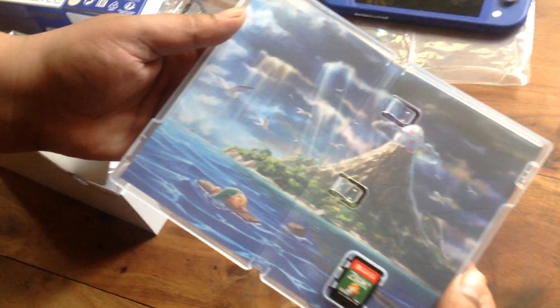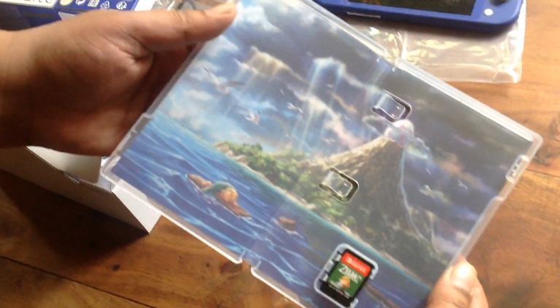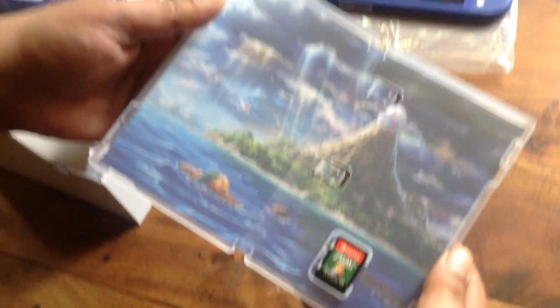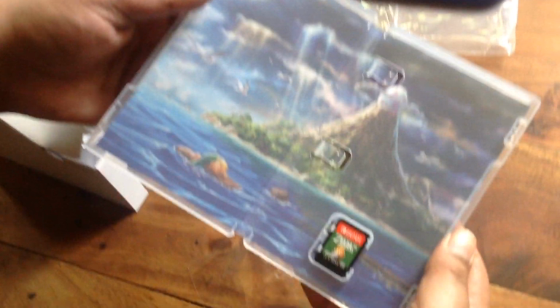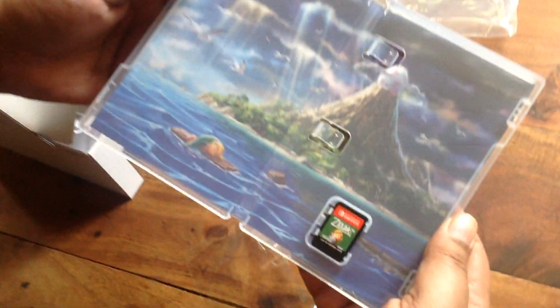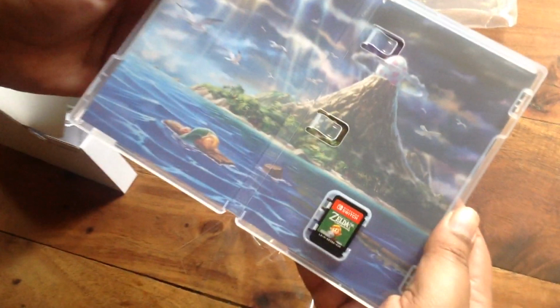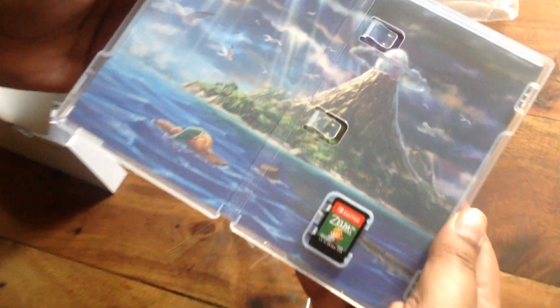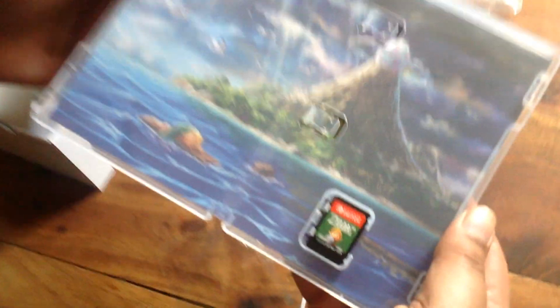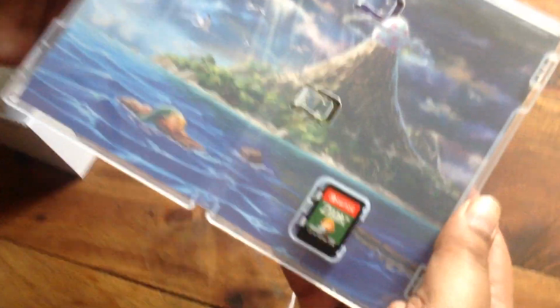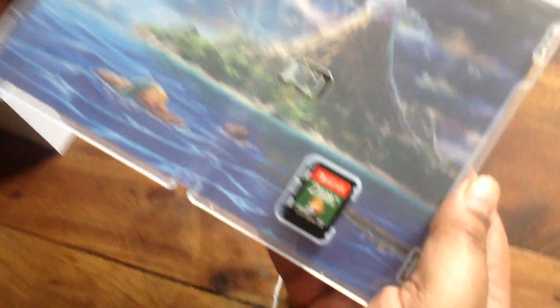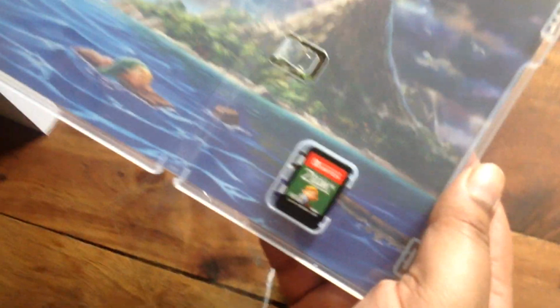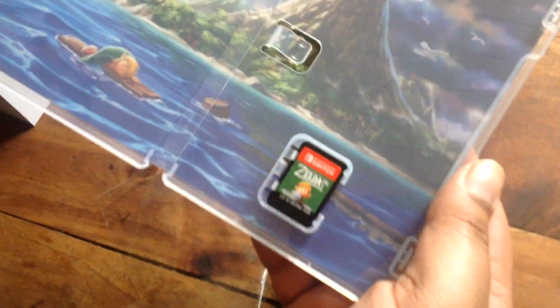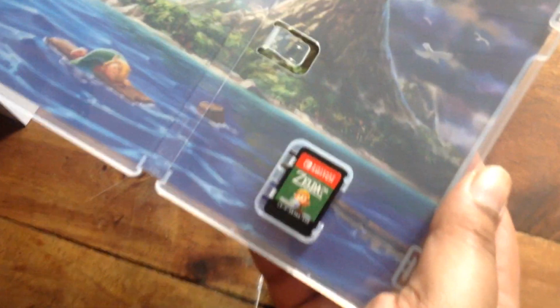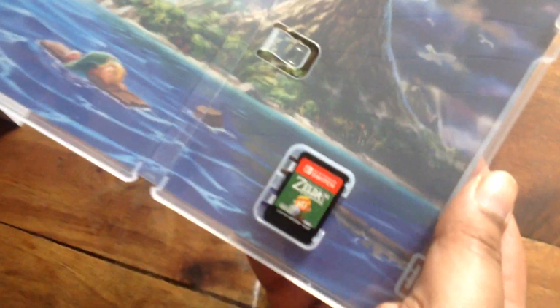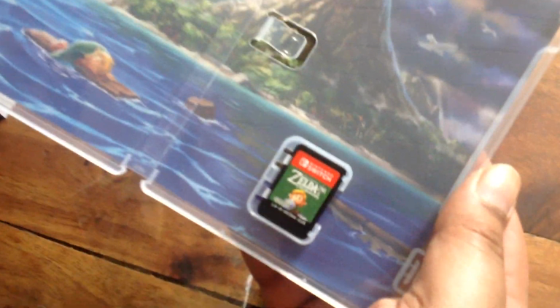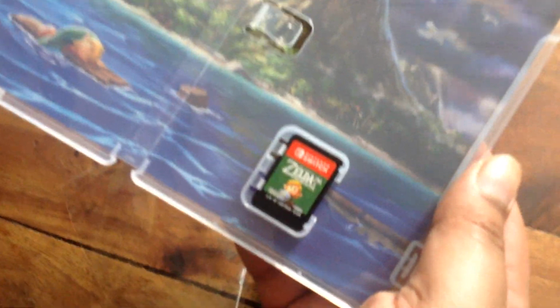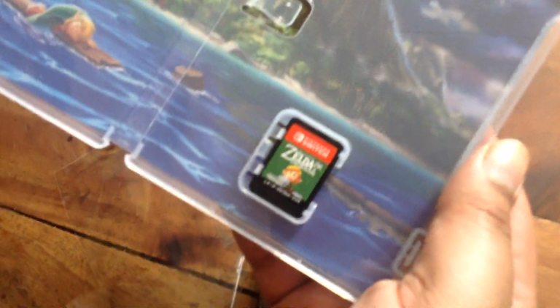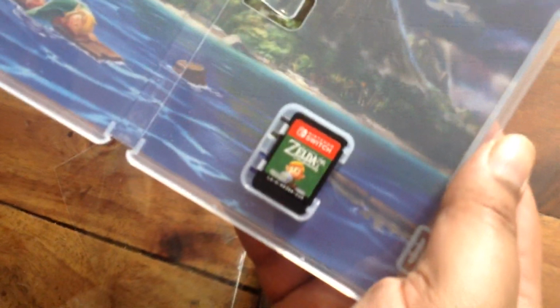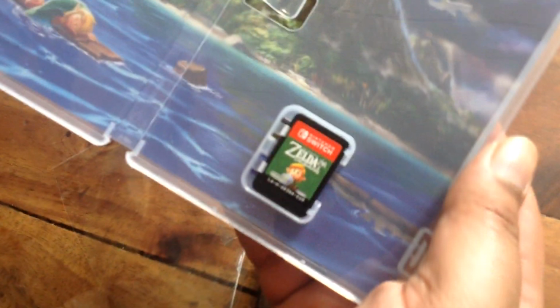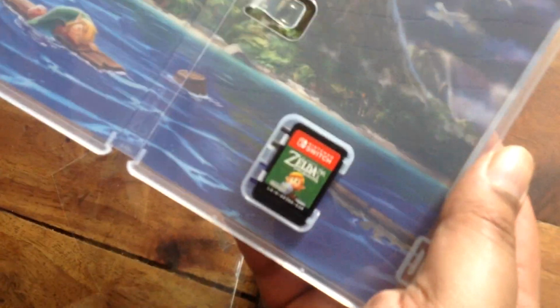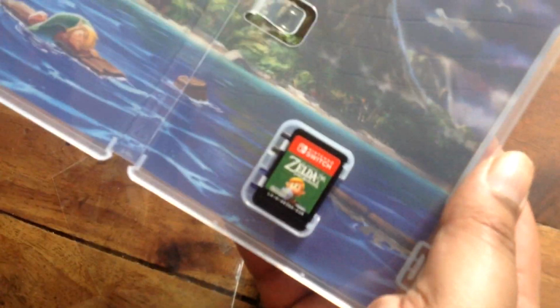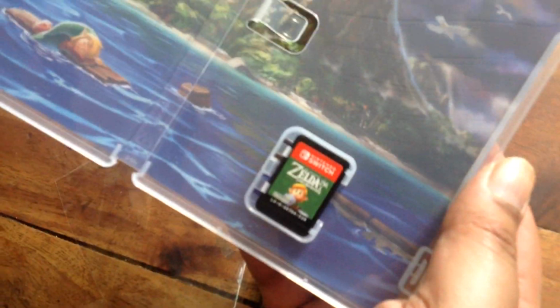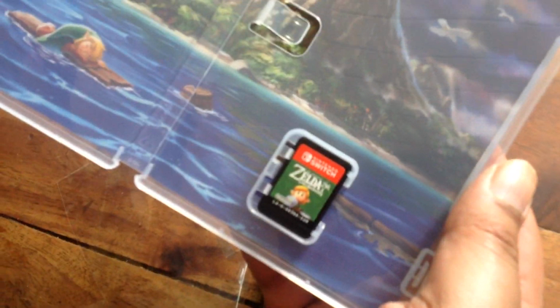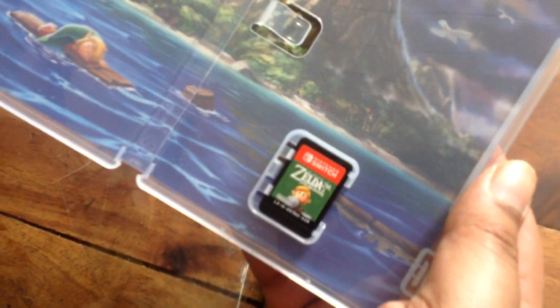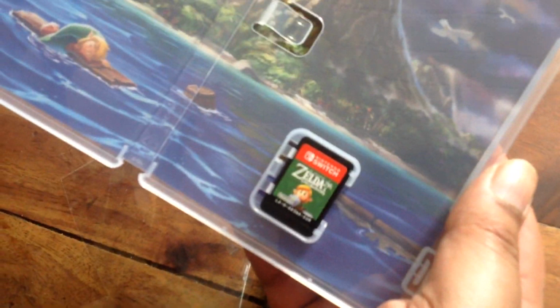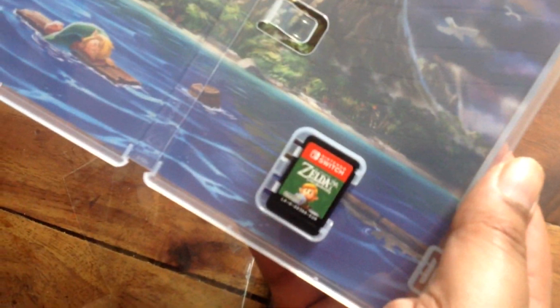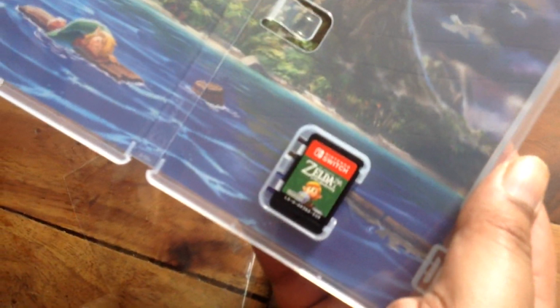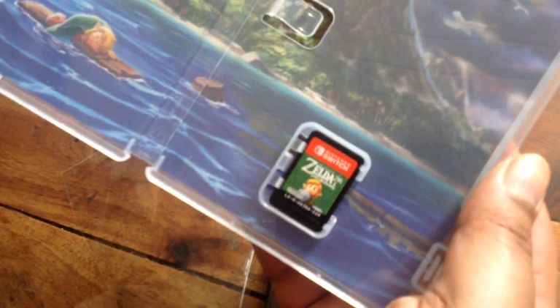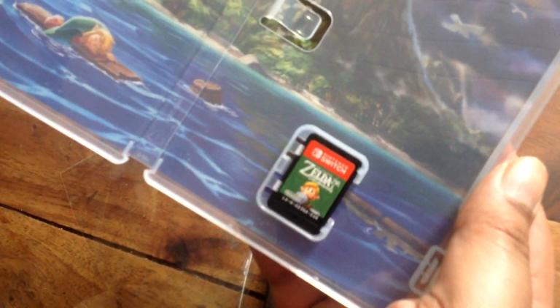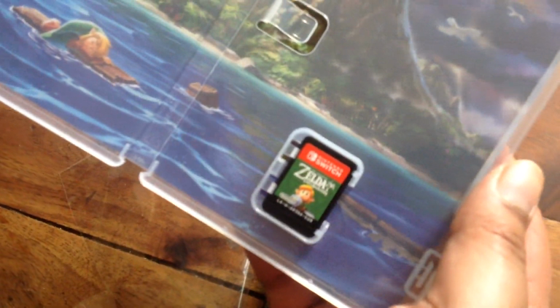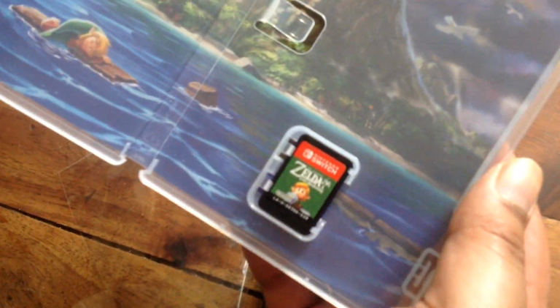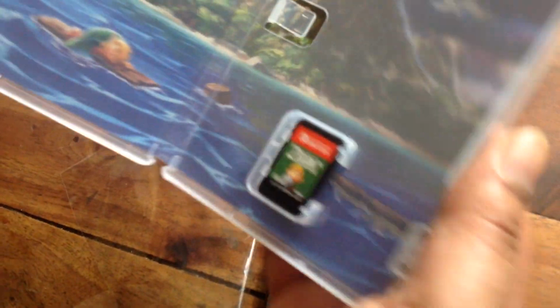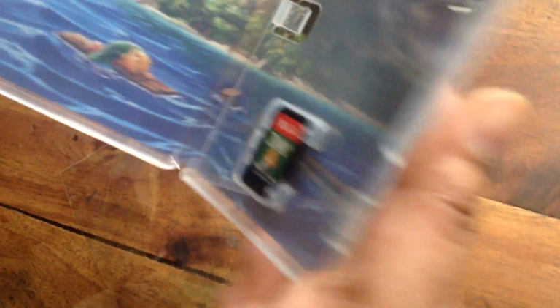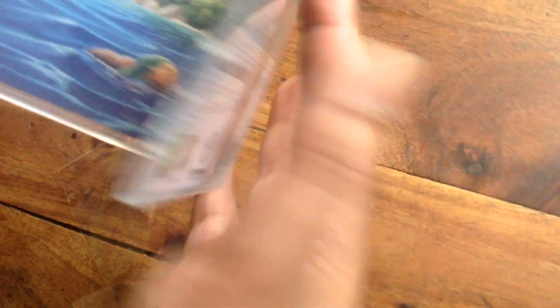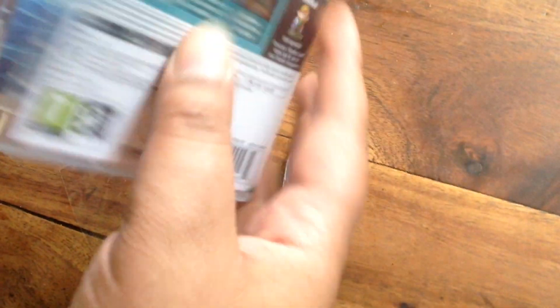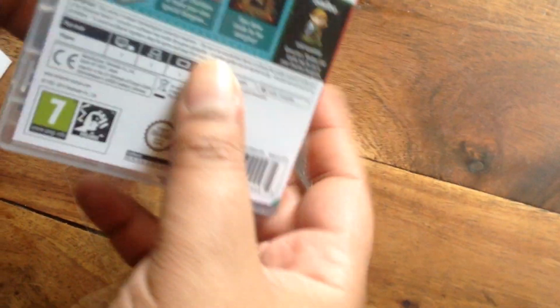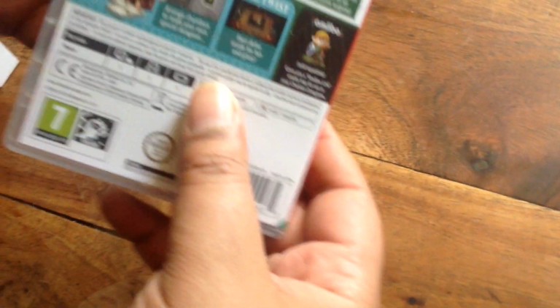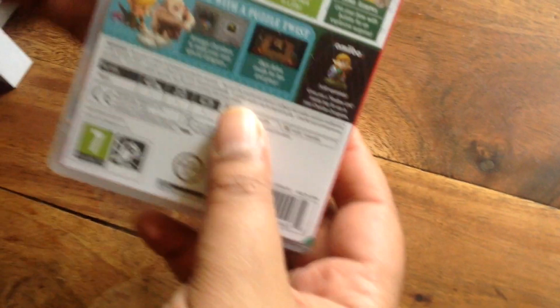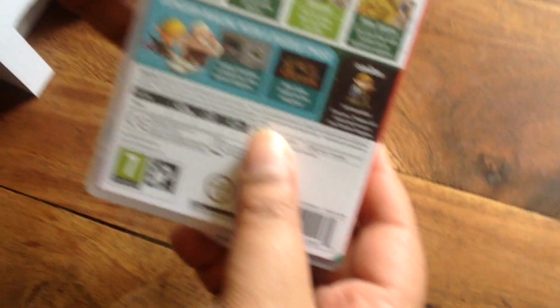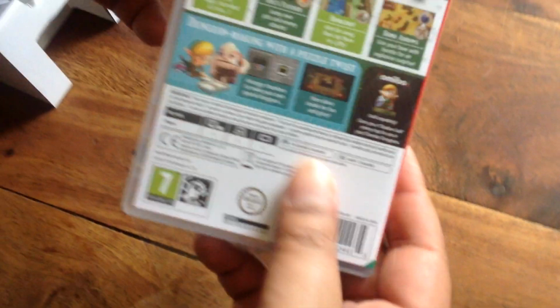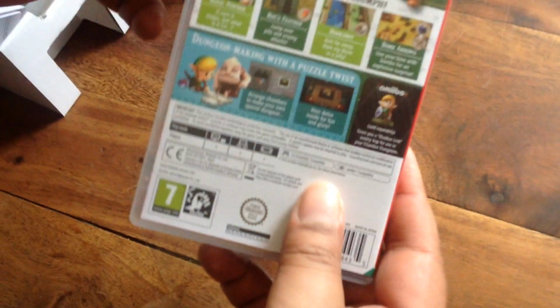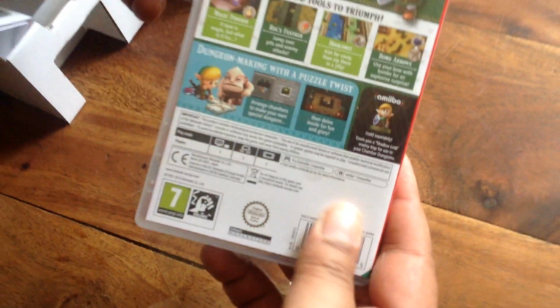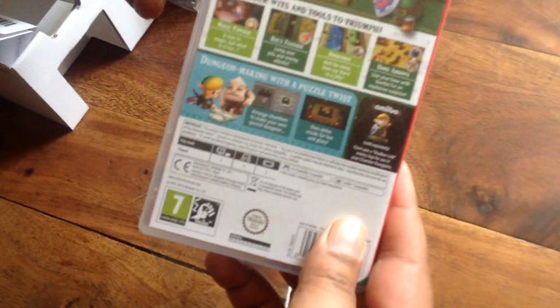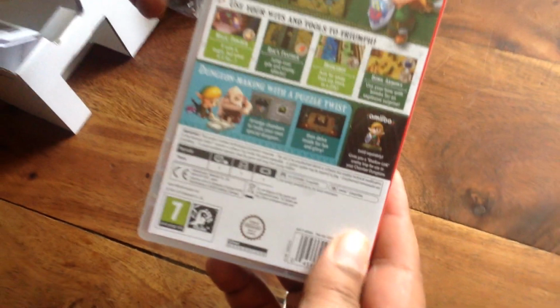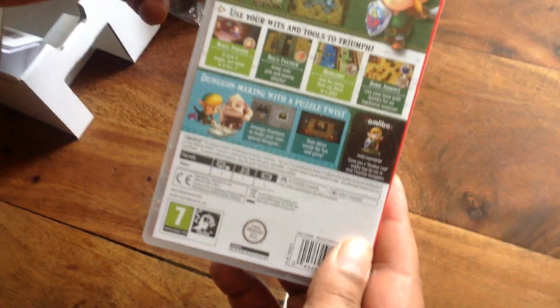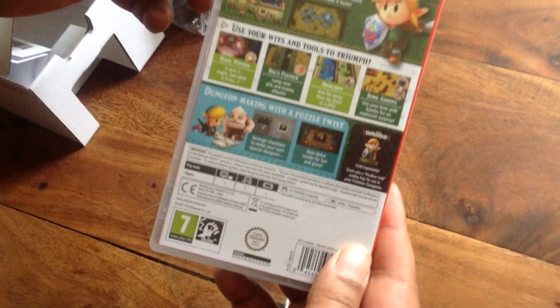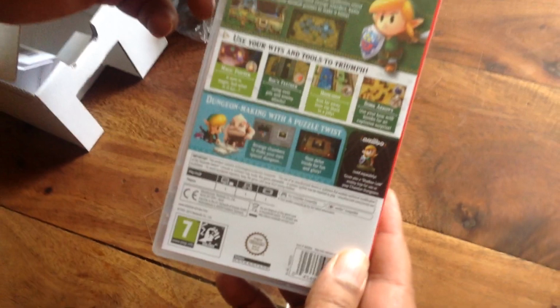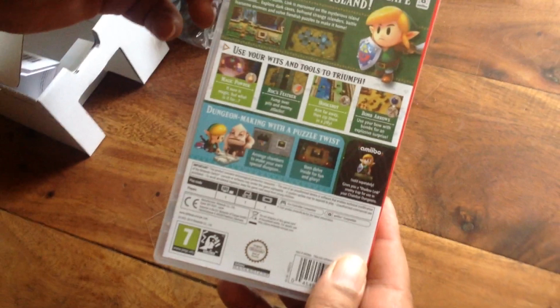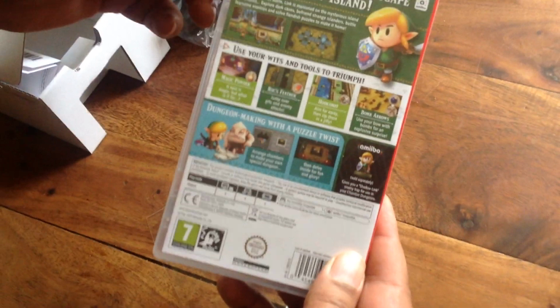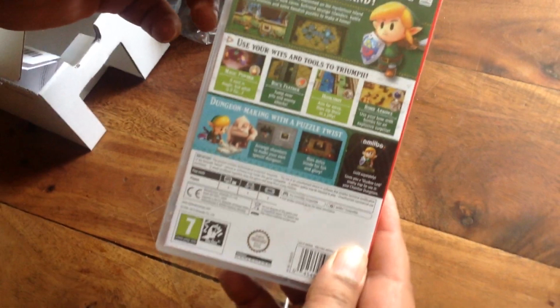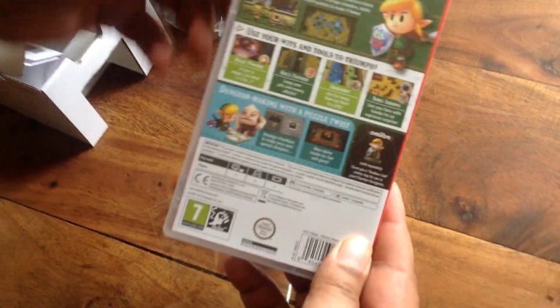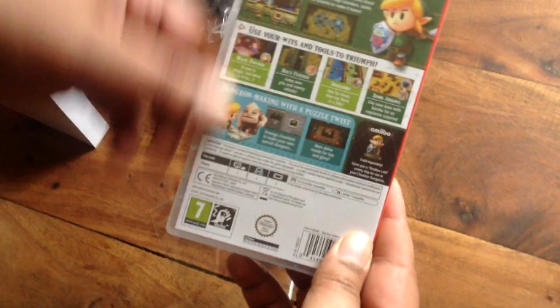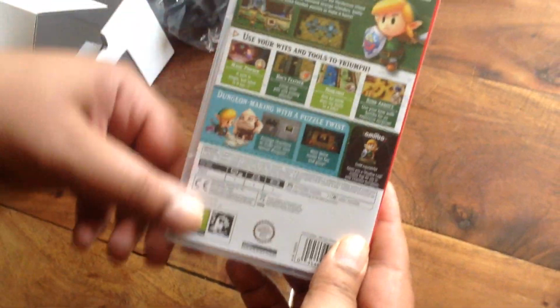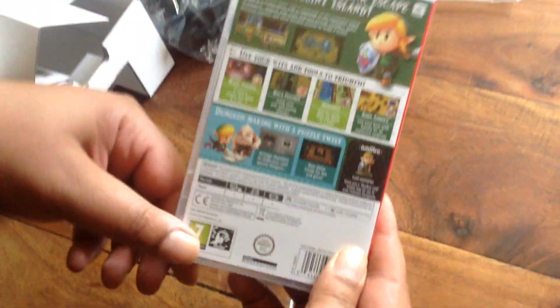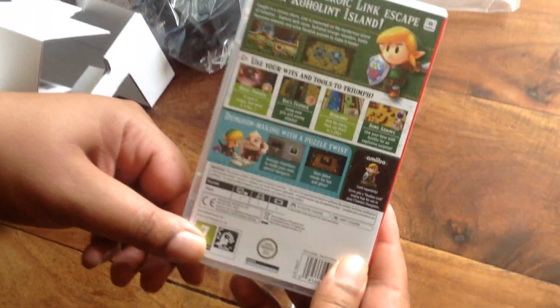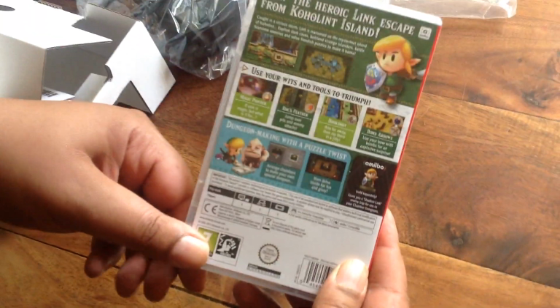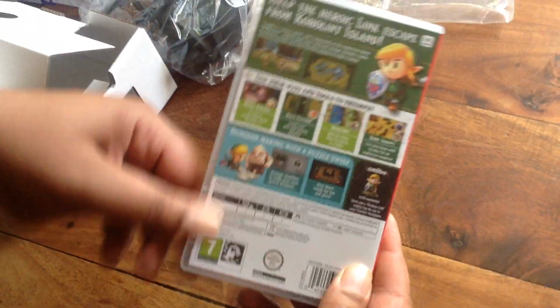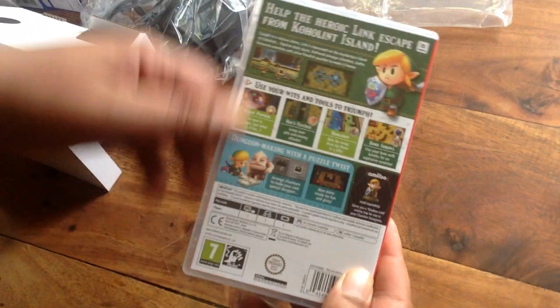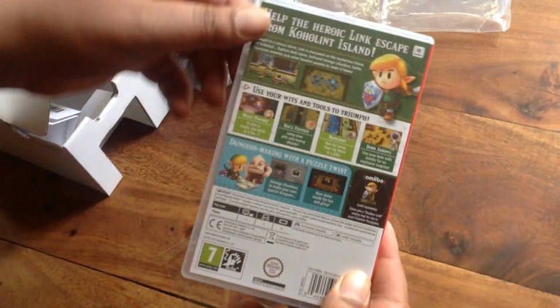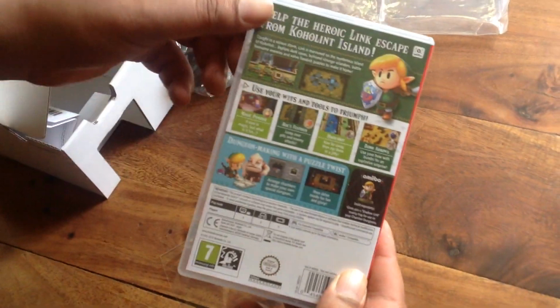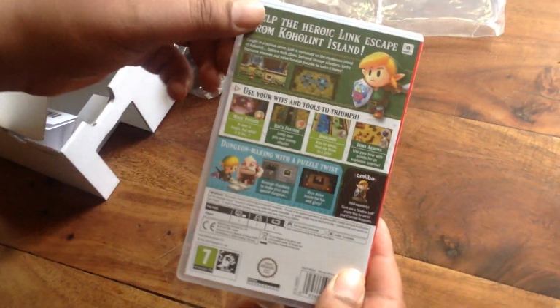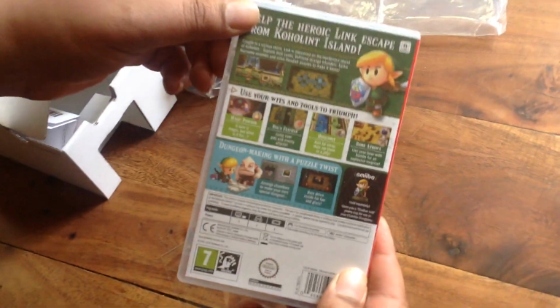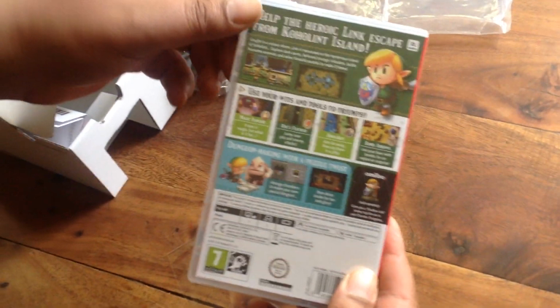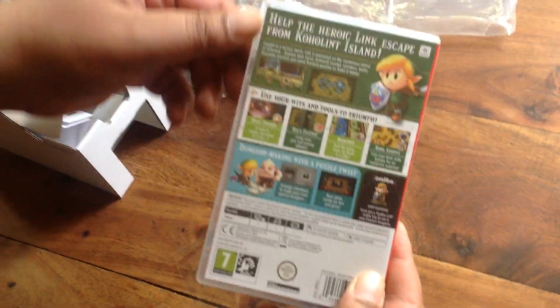There we go. The cartridge is in there. Really looking forward to playing this.